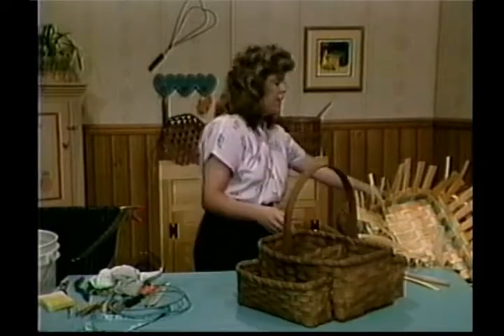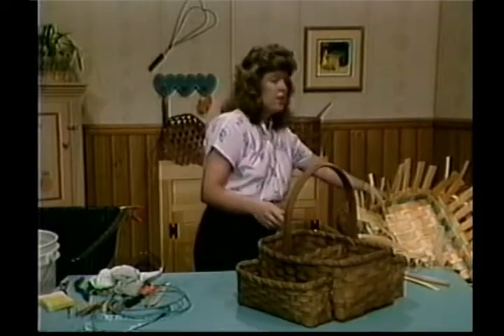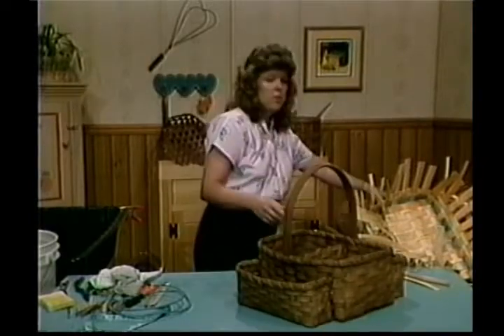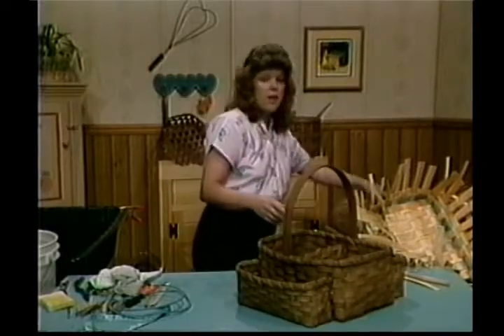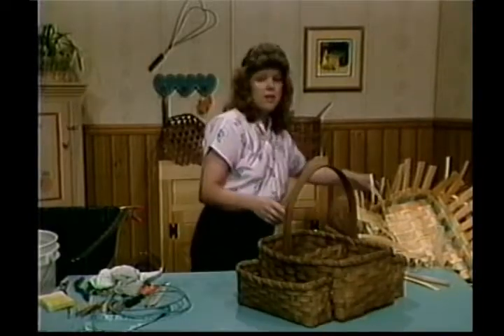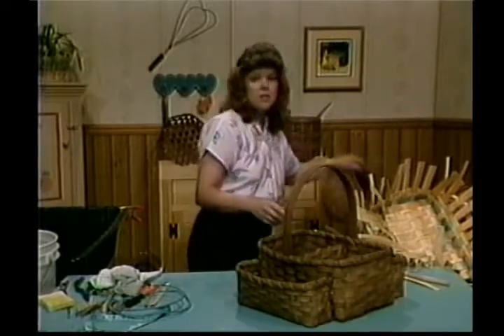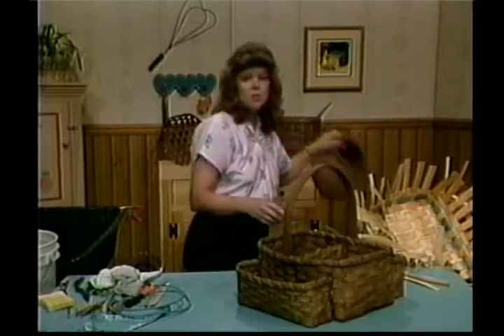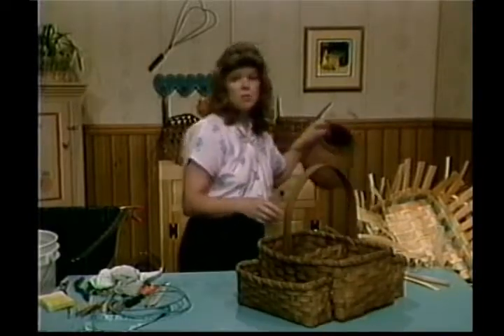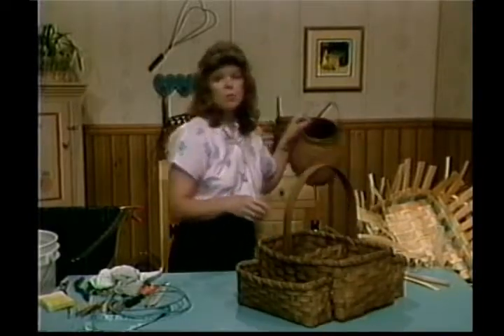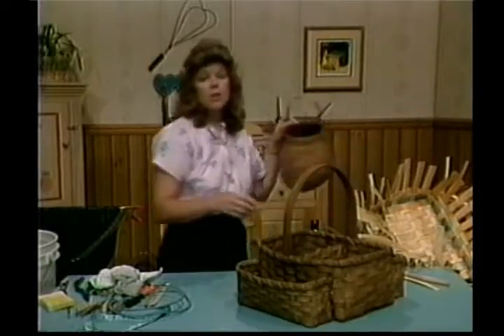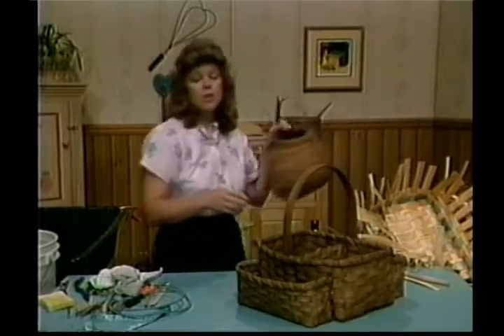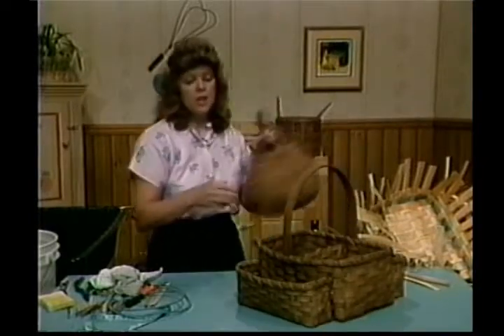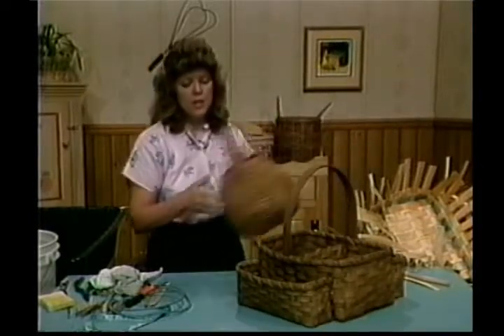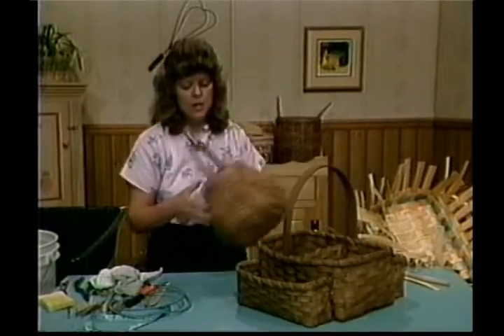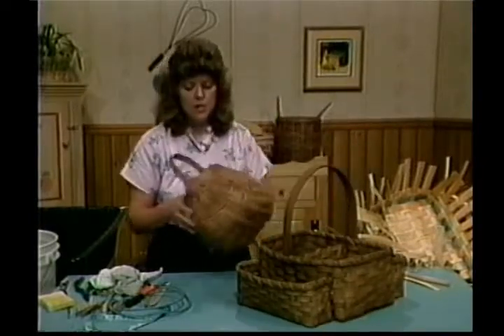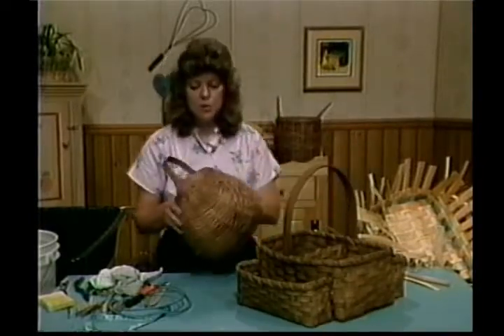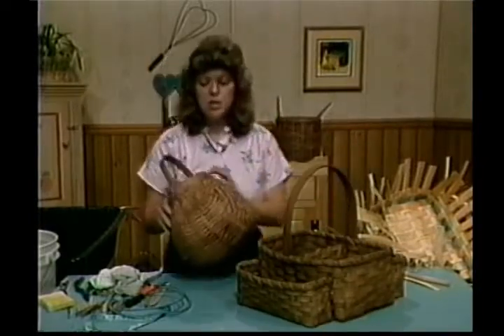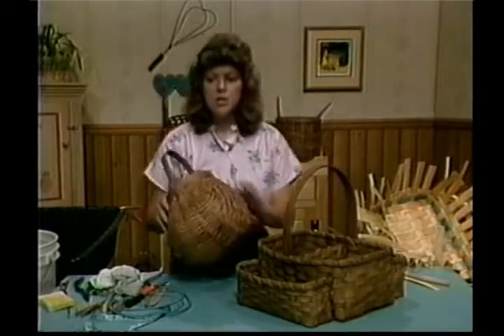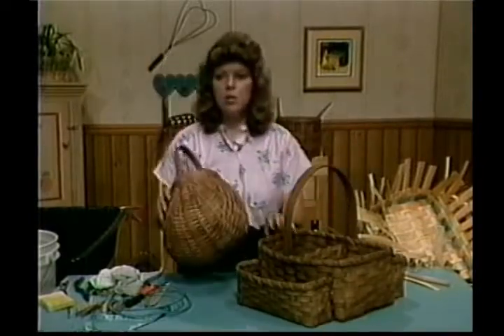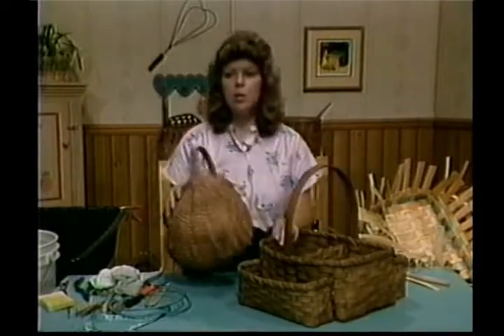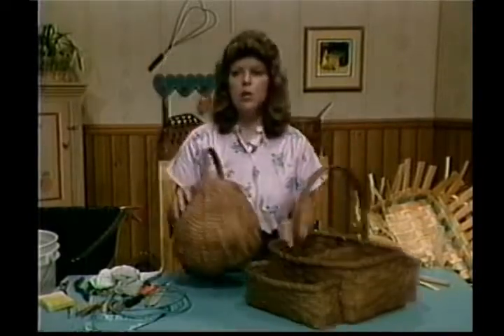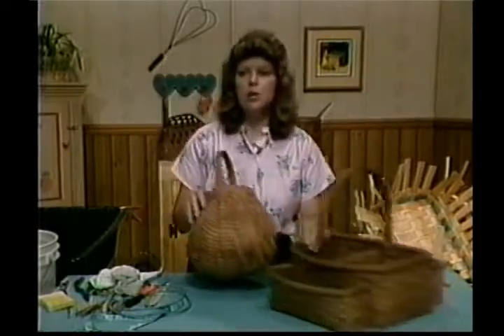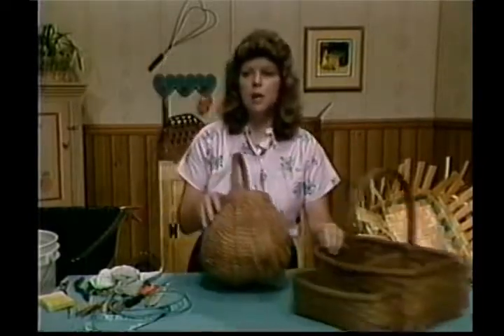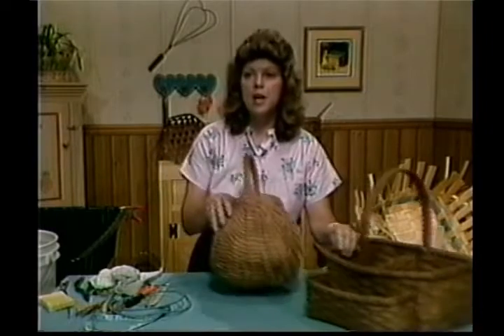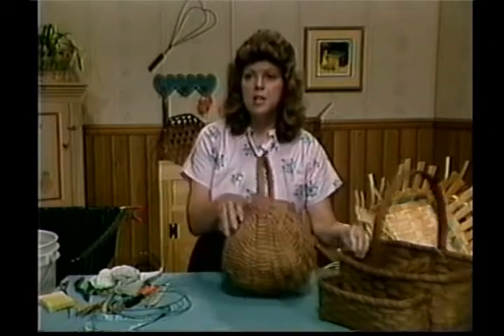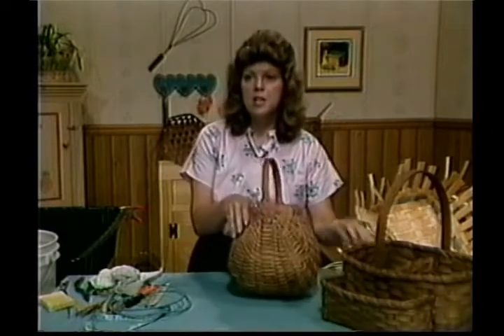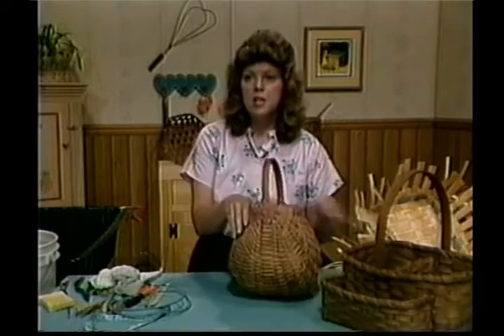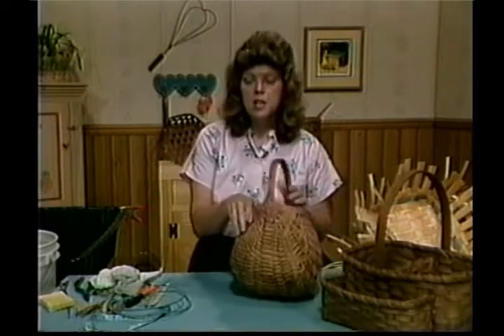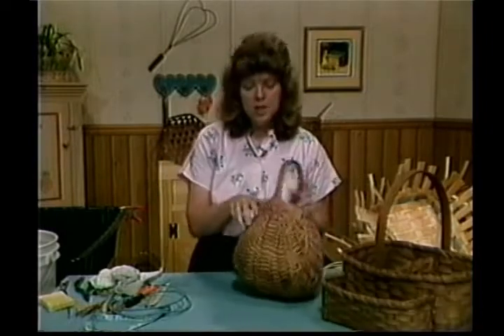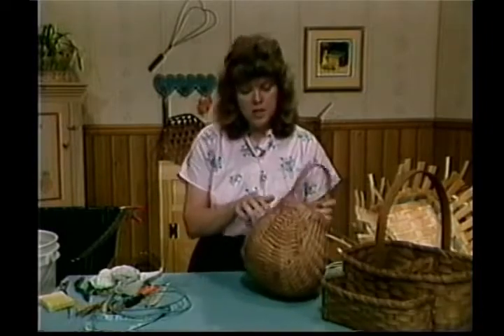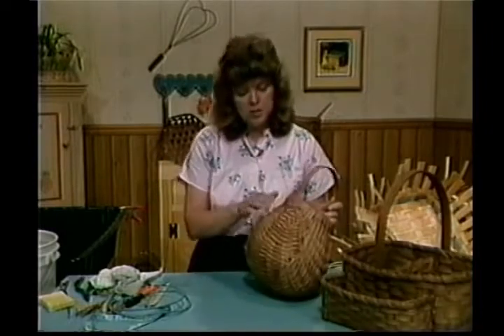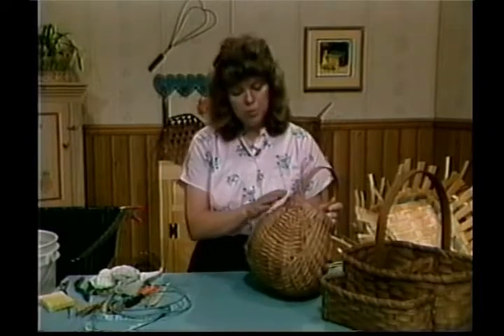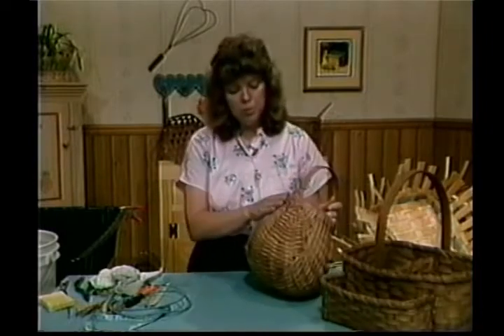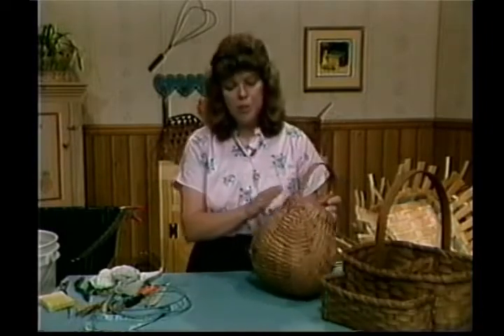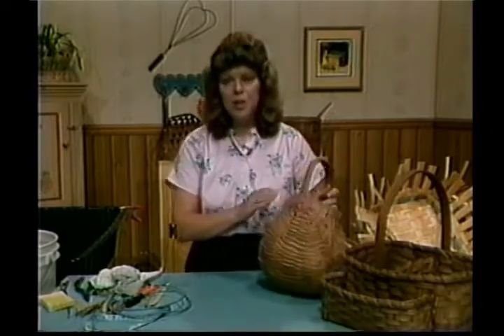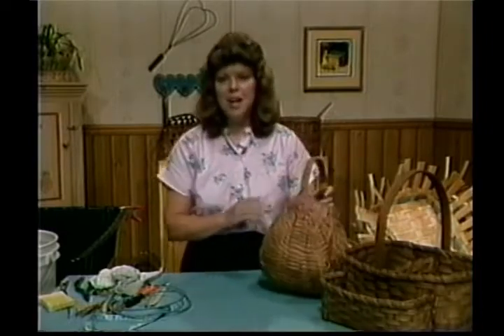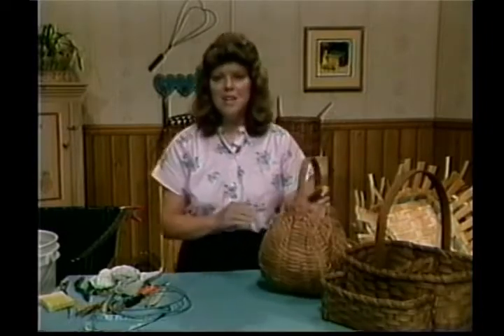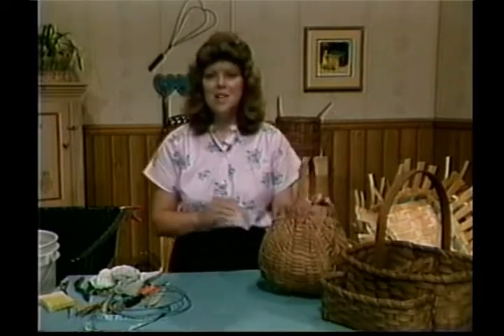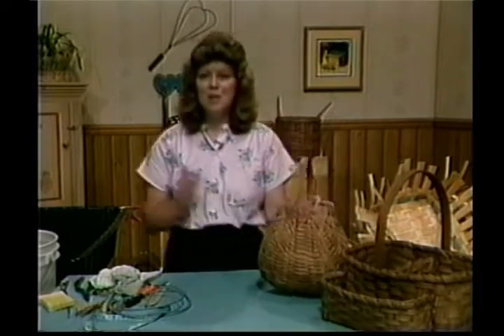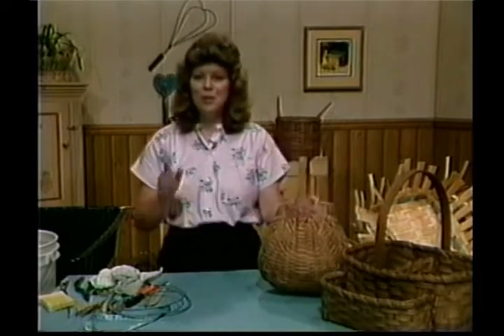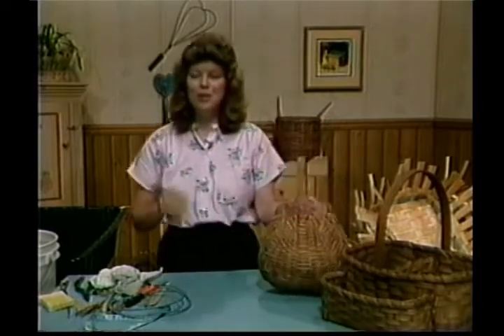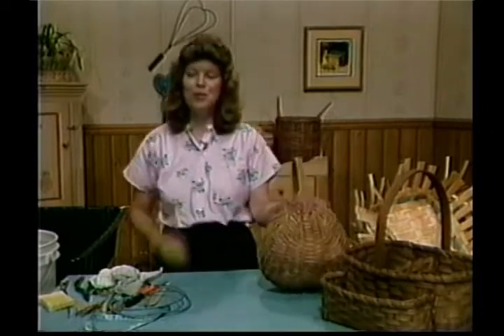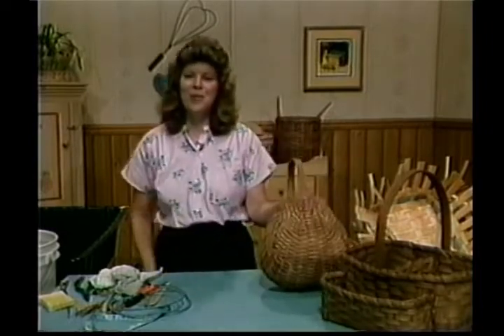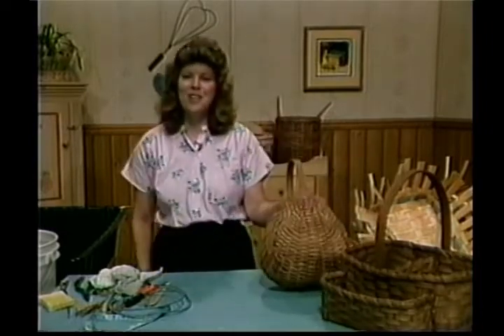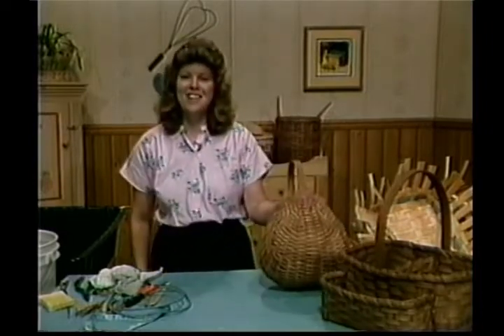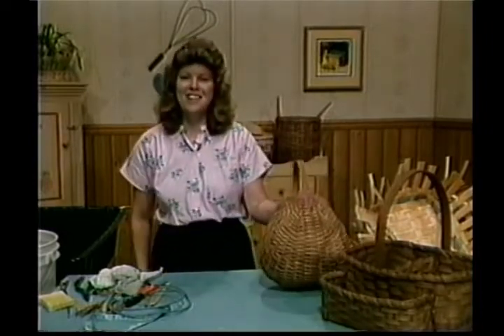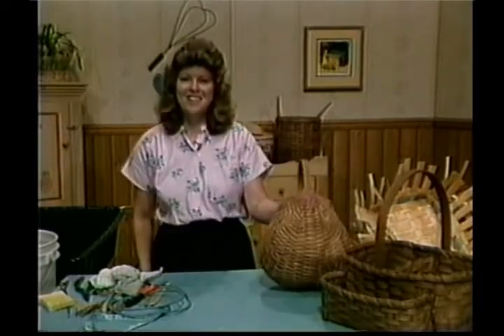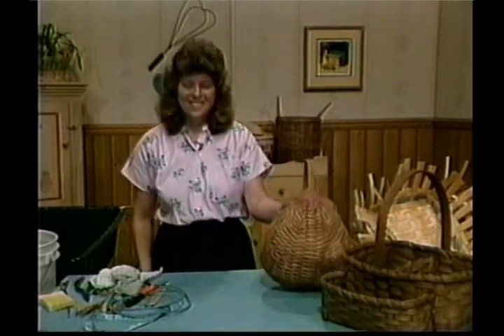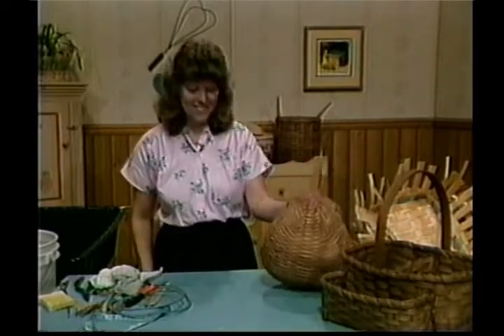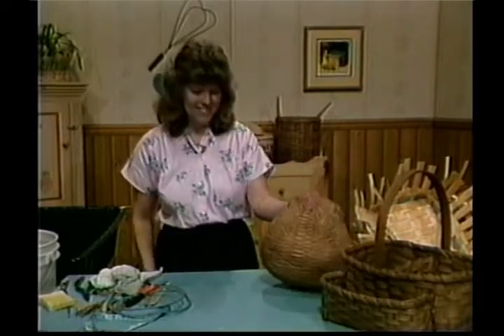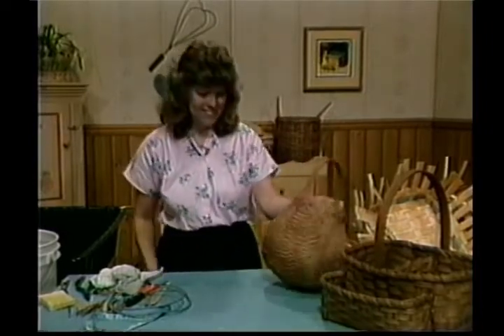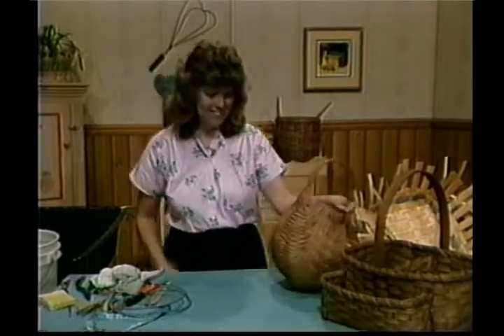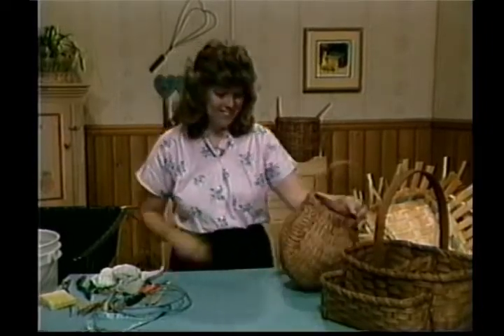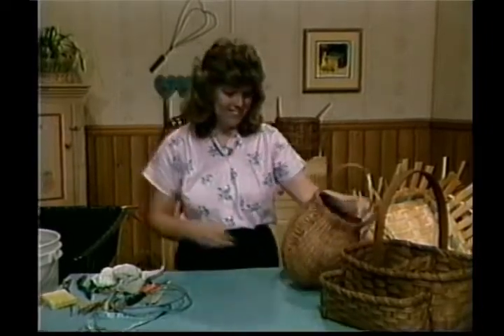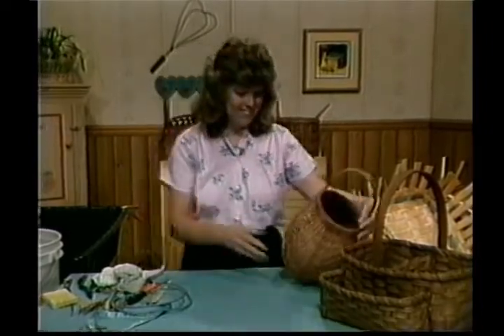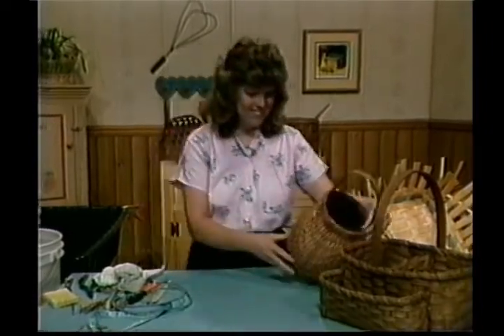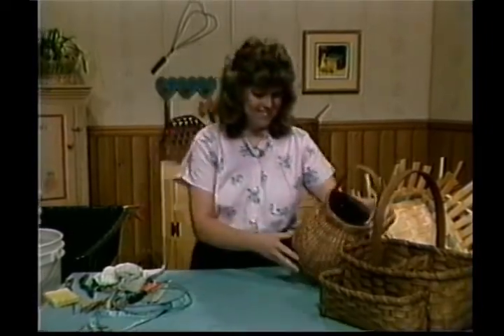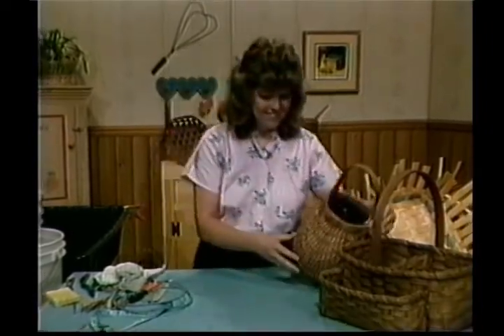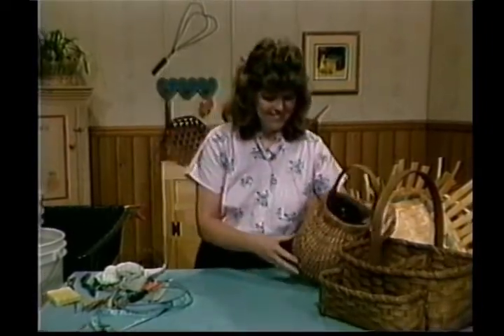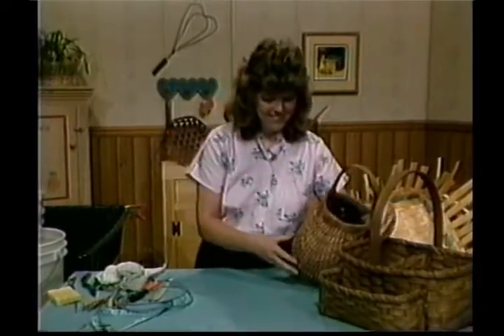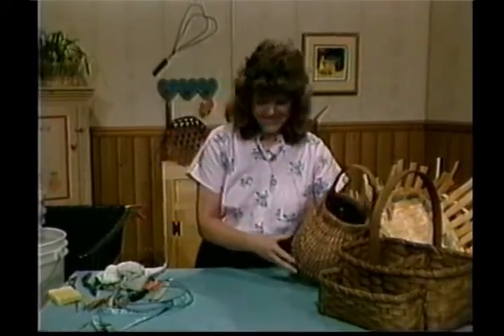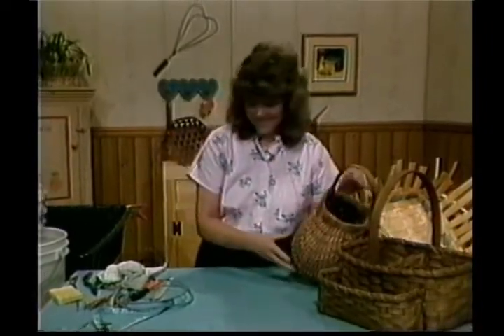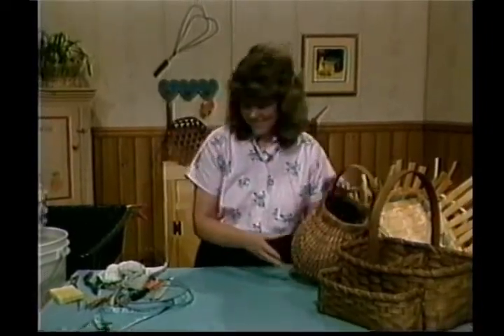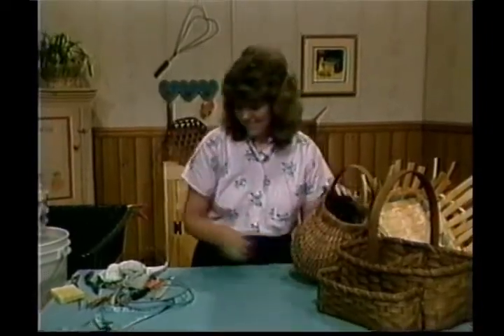The basket we'll be working on next week is our Aureole basket. It has a real pretty God's eye. We'll look for you then. Thank you.